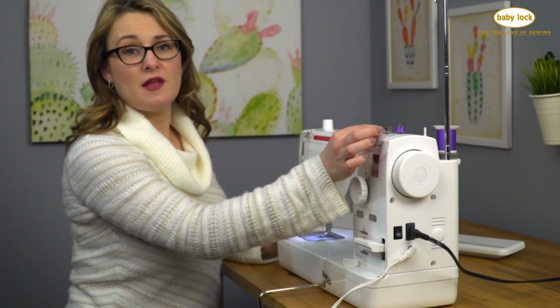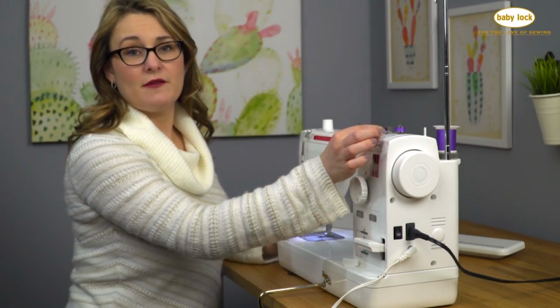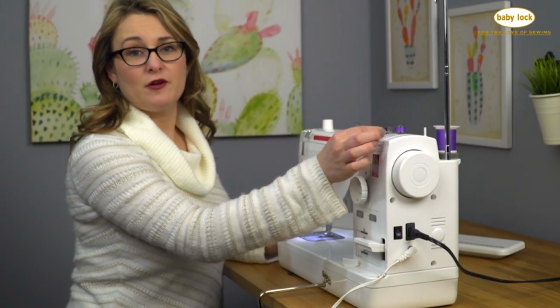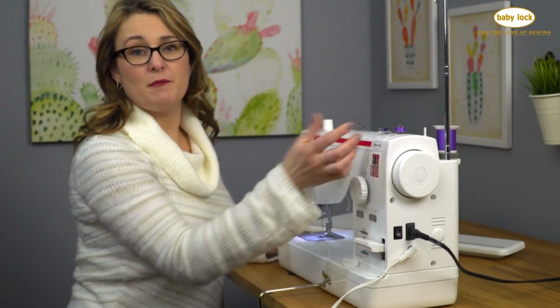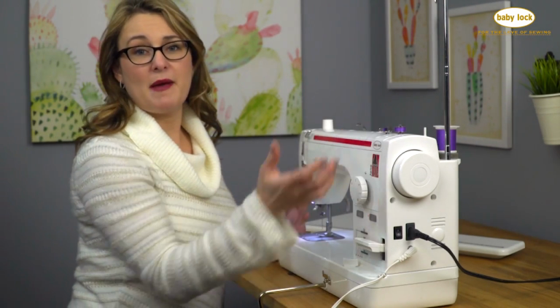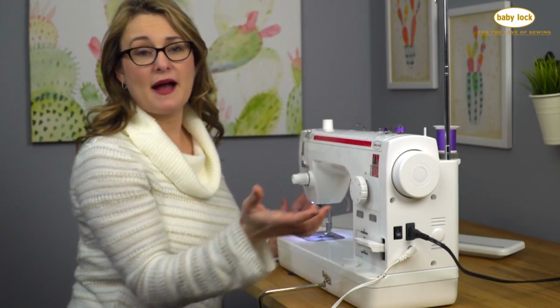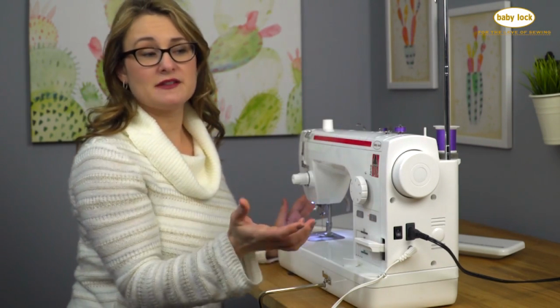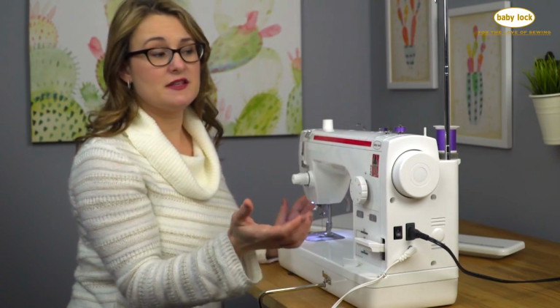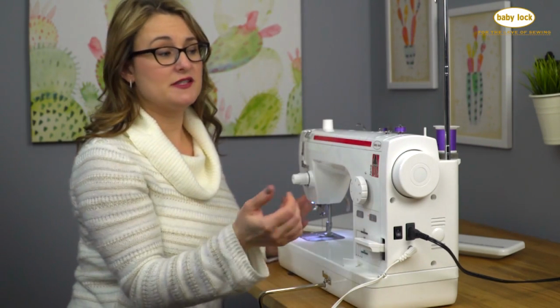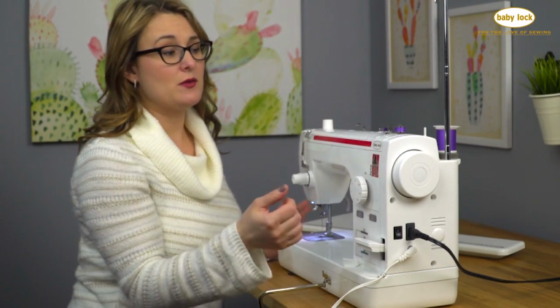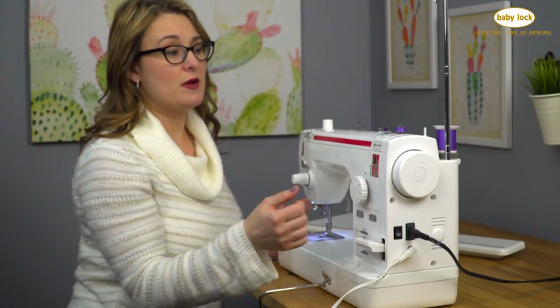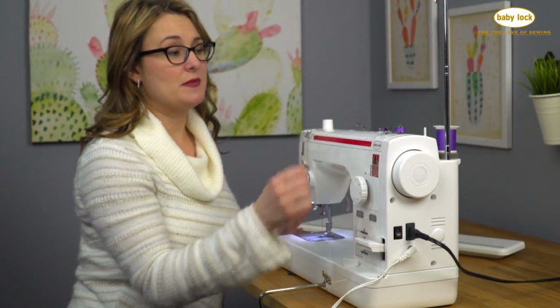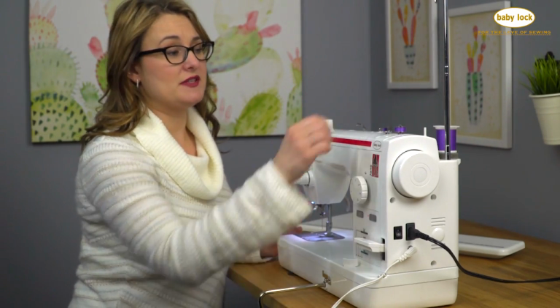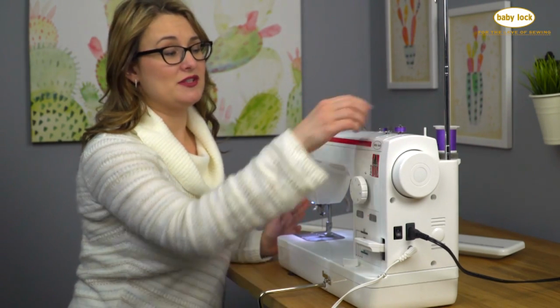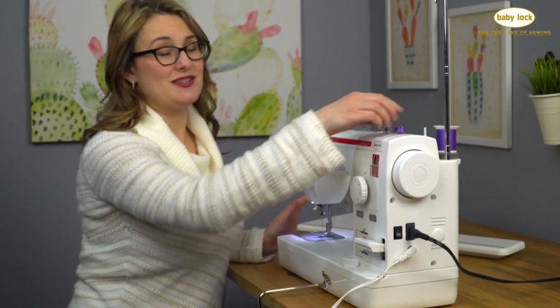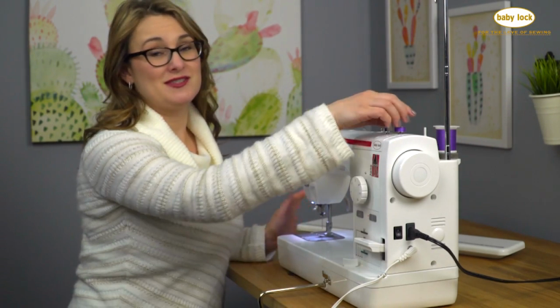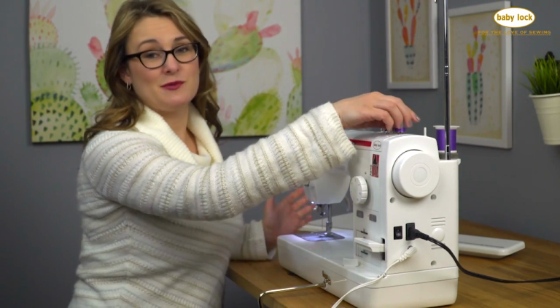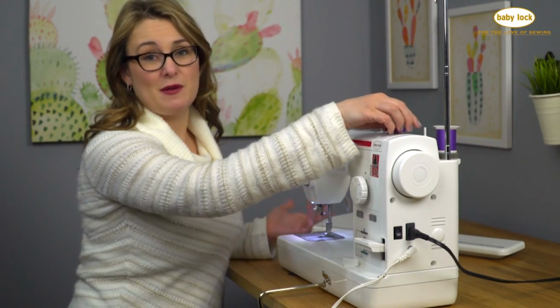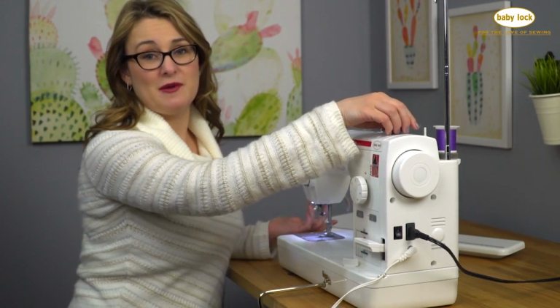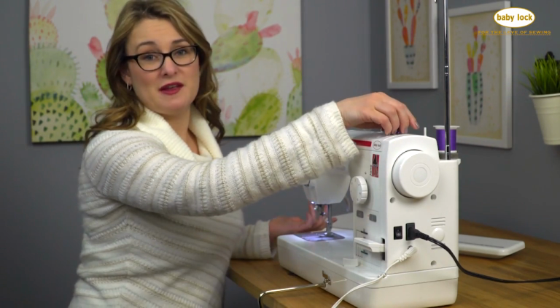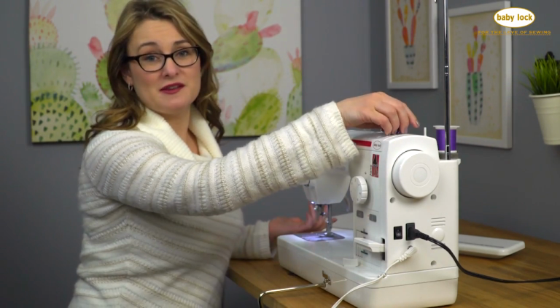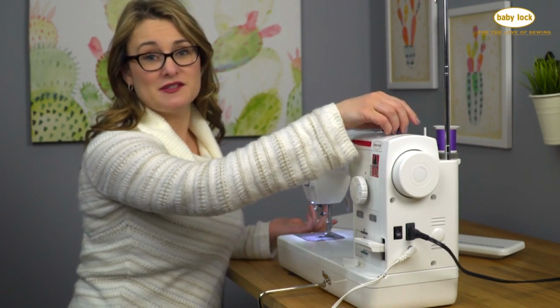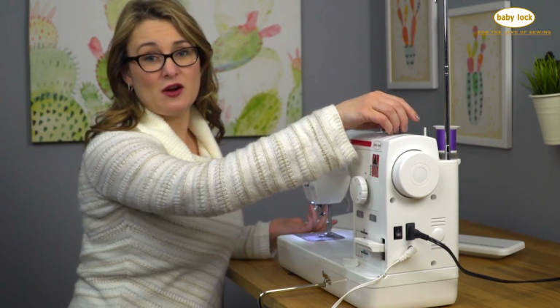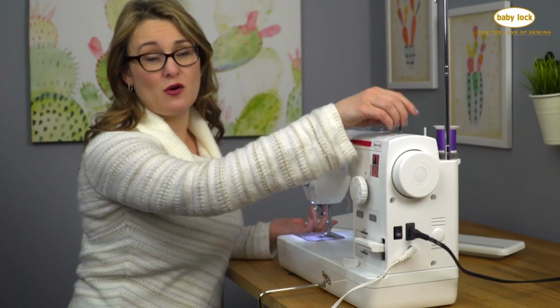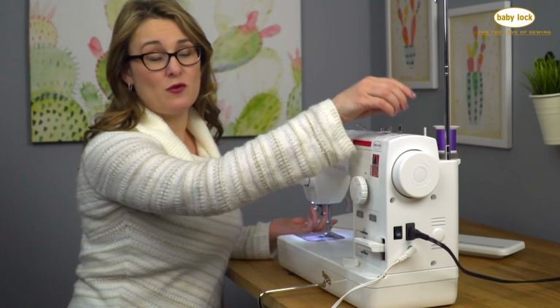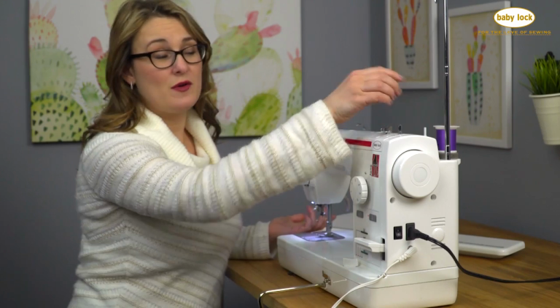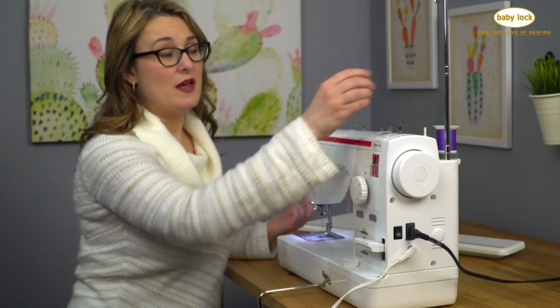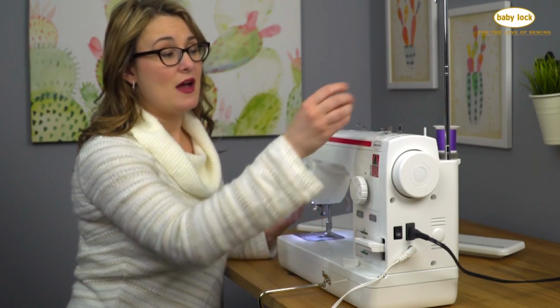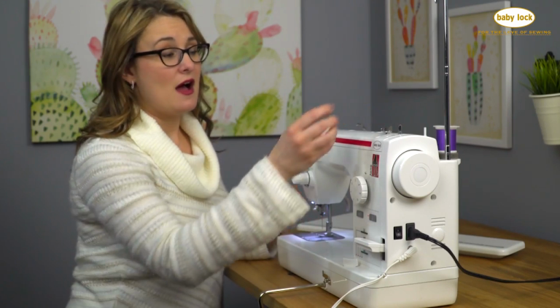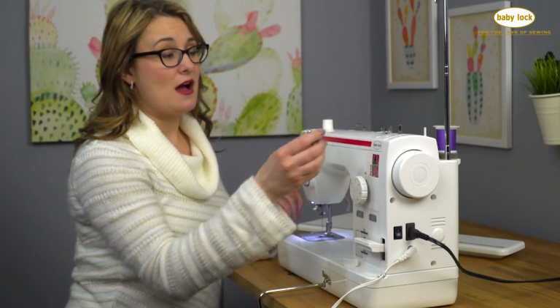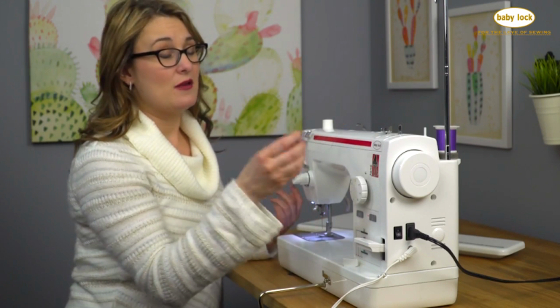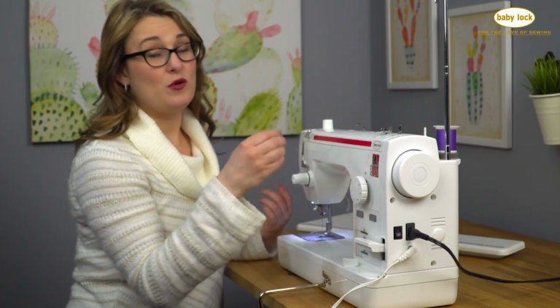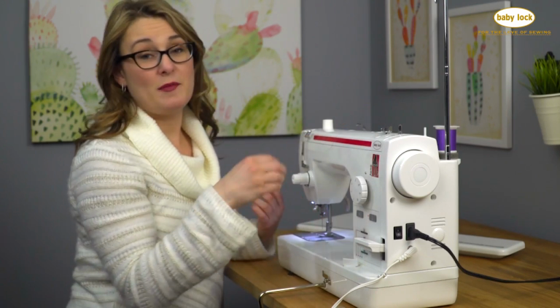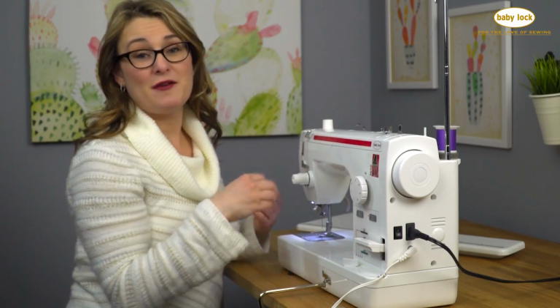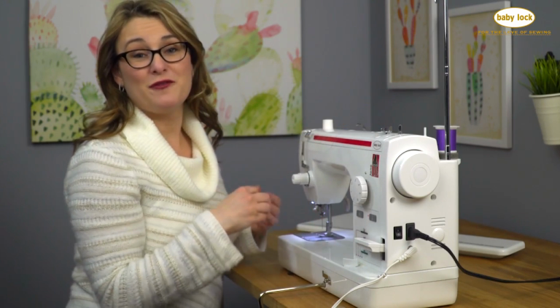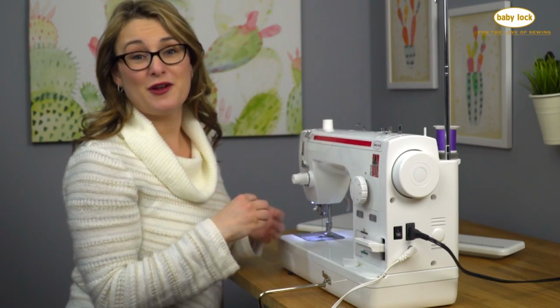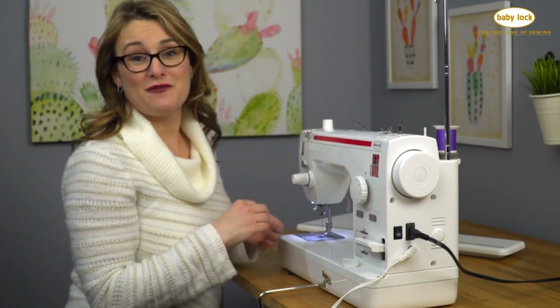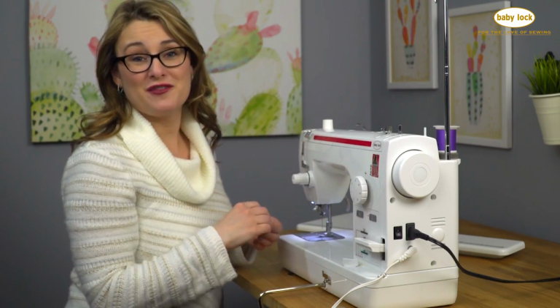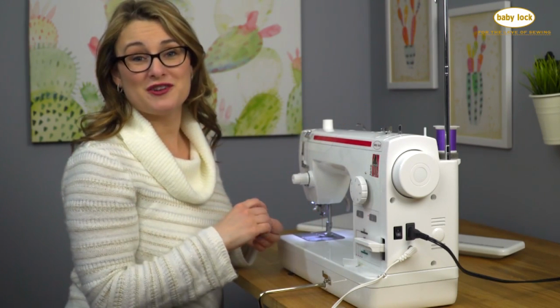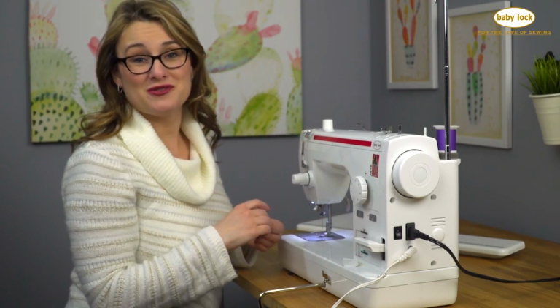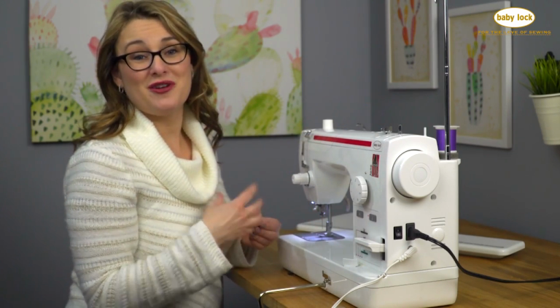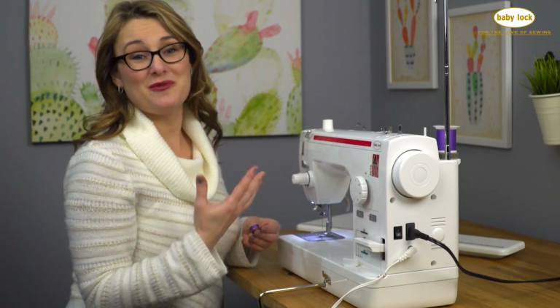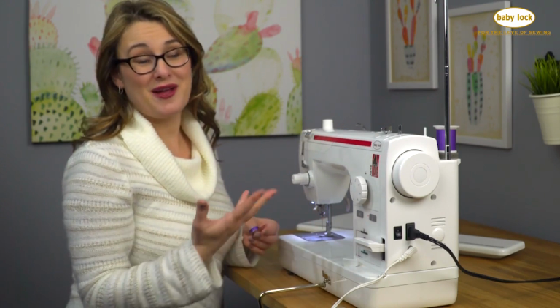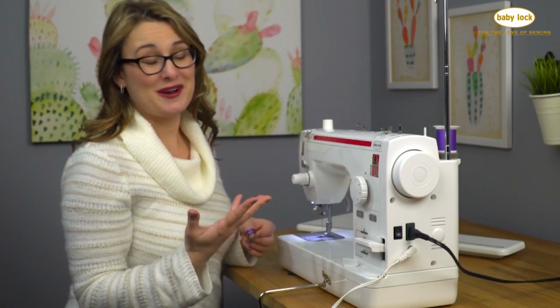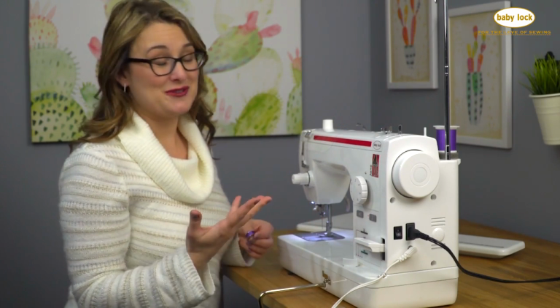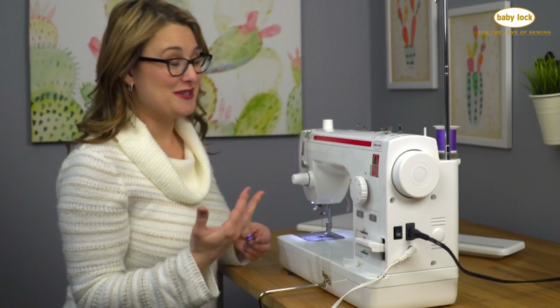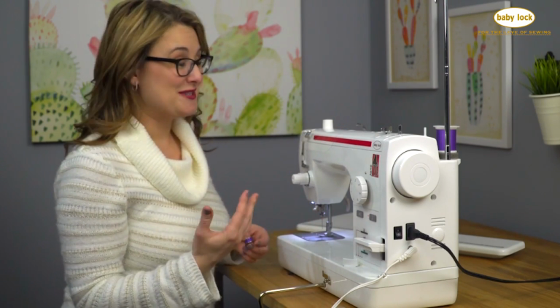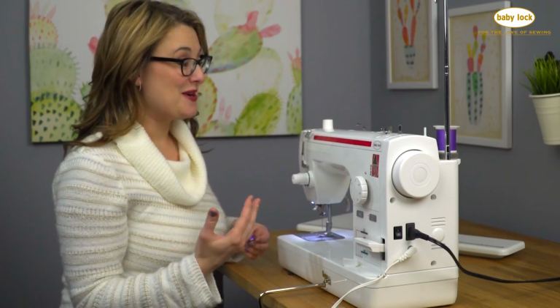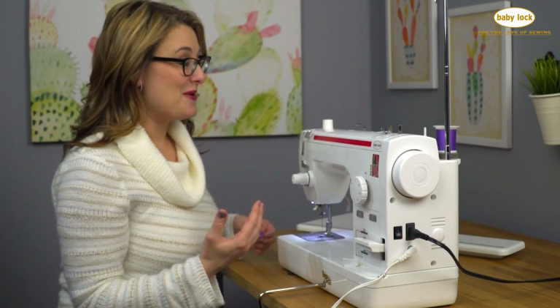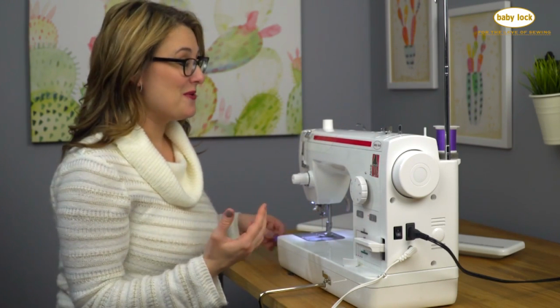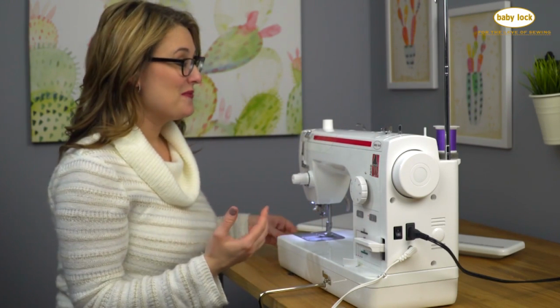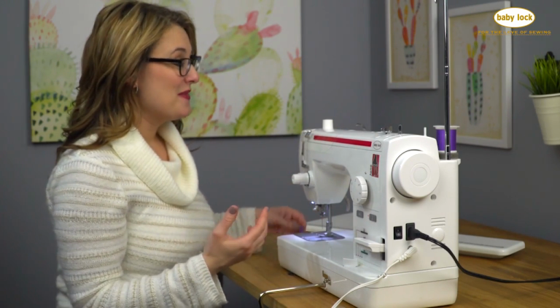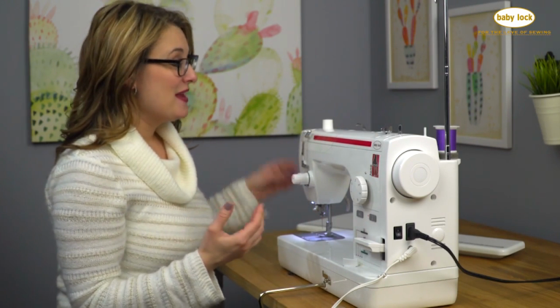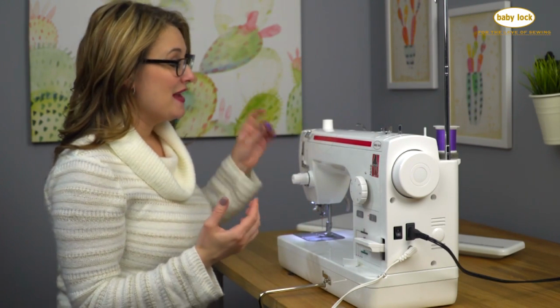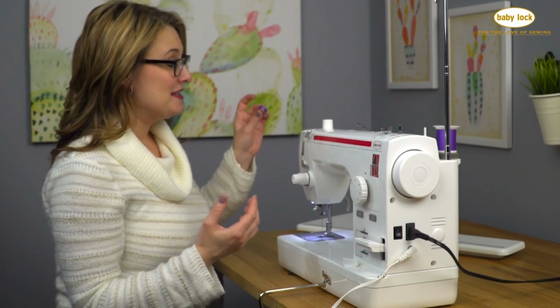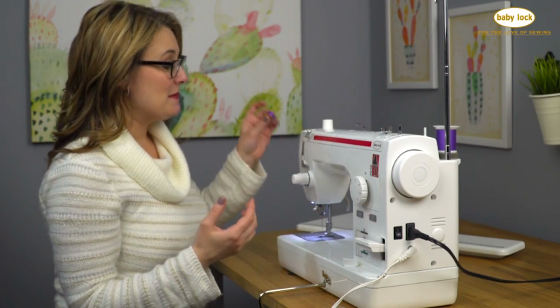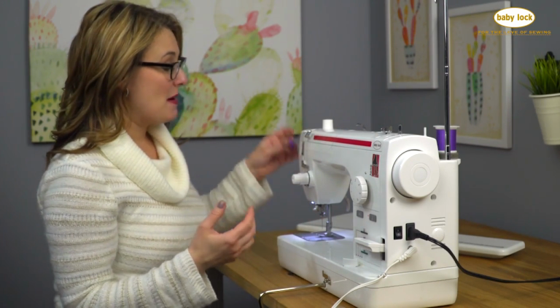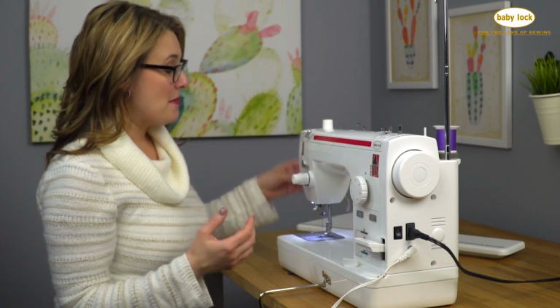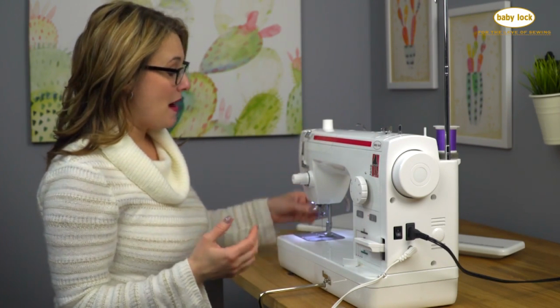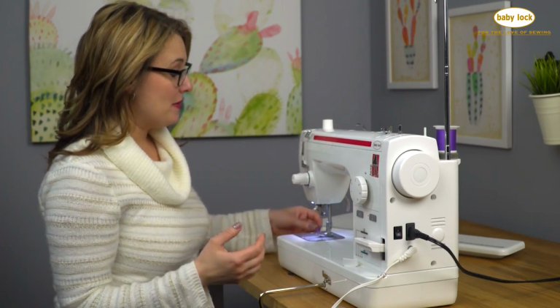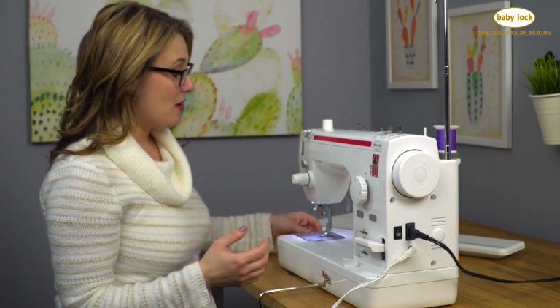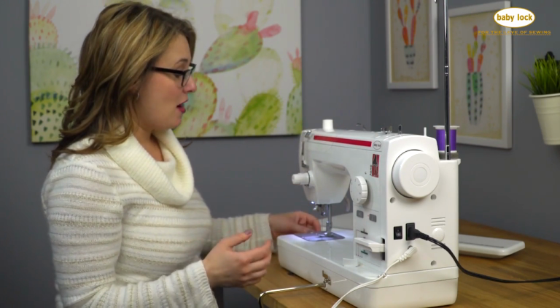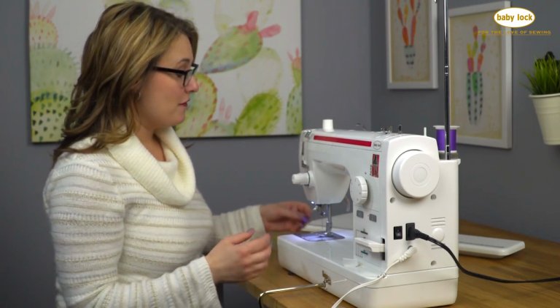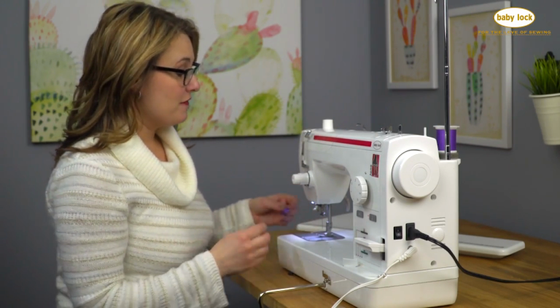I'm going to move the lever back to the sewing position so that when I begin to sew and put my foot on the foot control it will actually sew. Now I'll take my bobbin off.